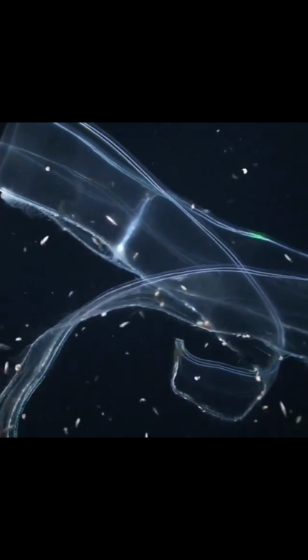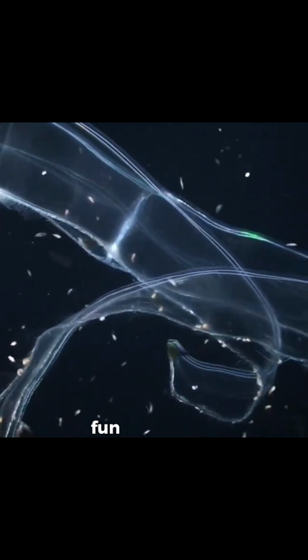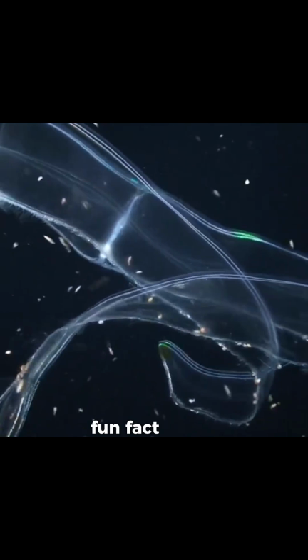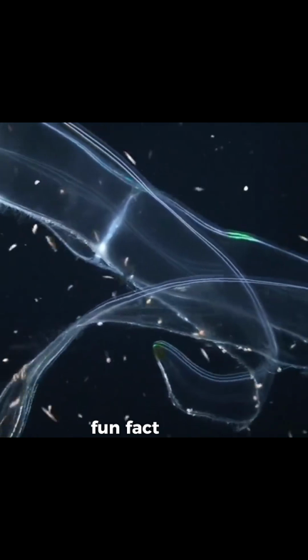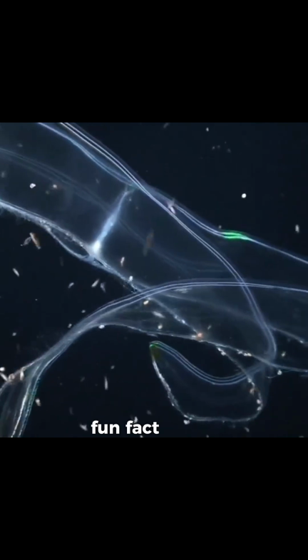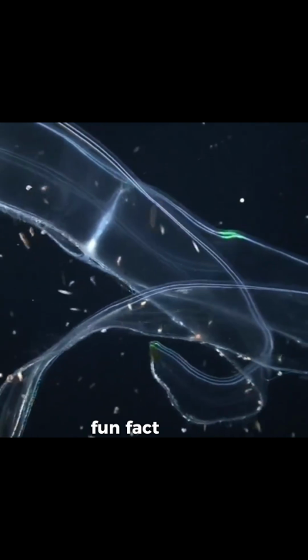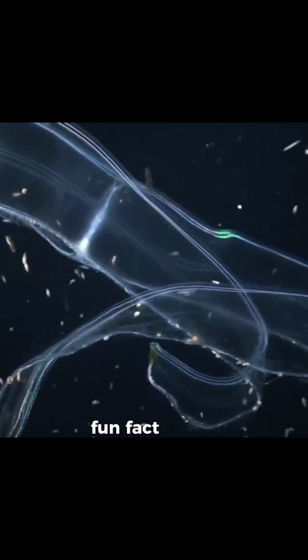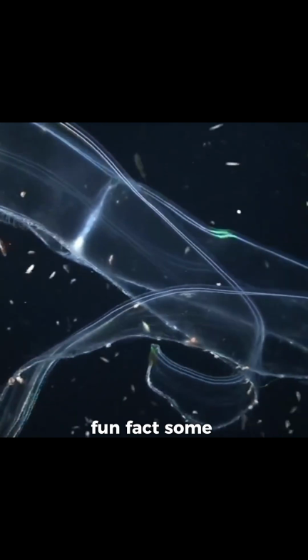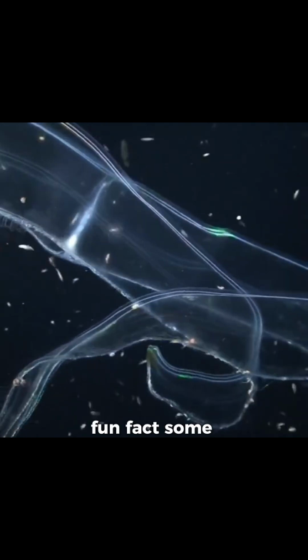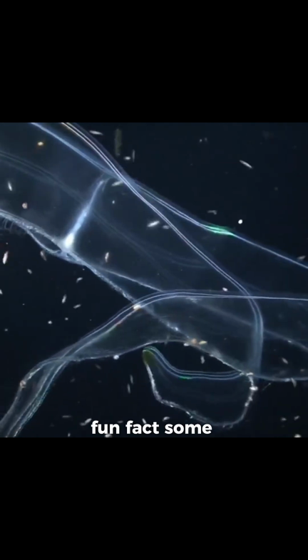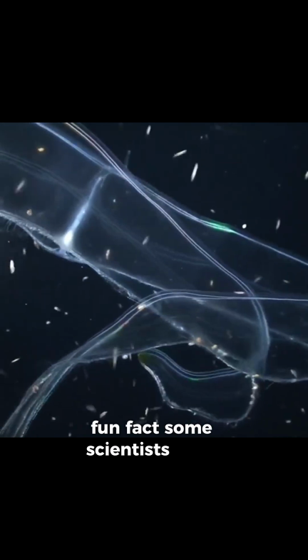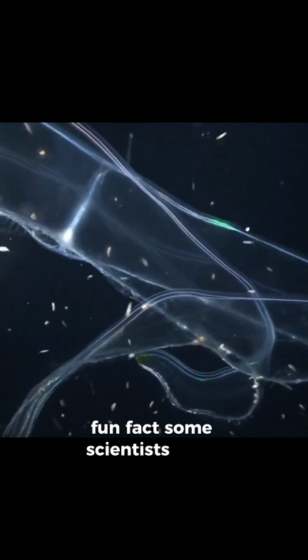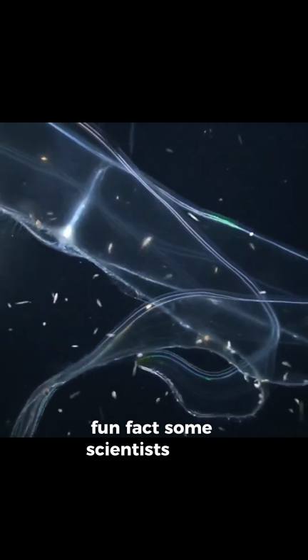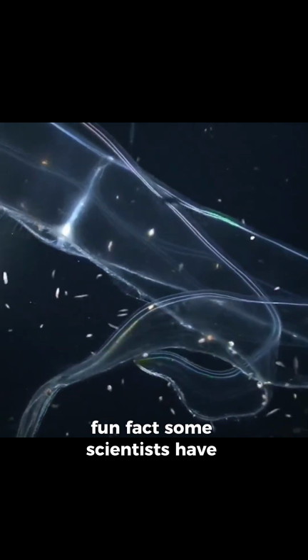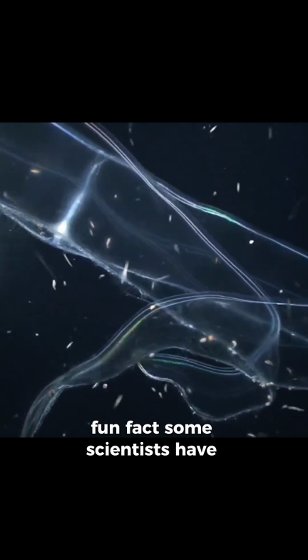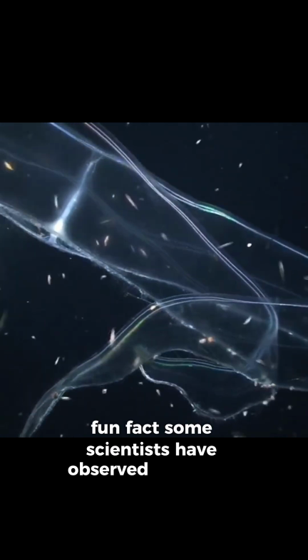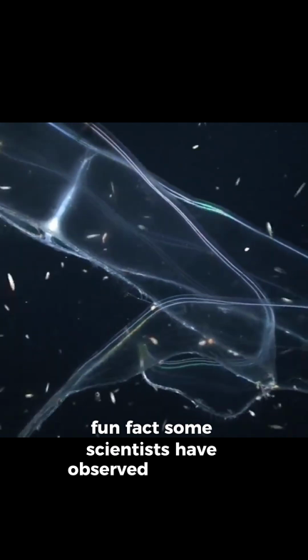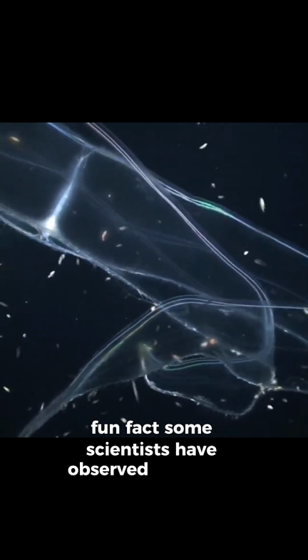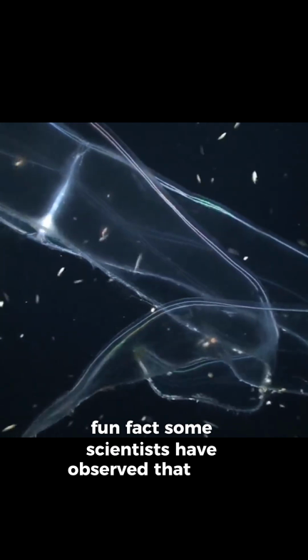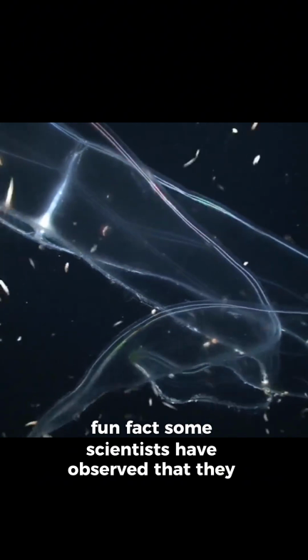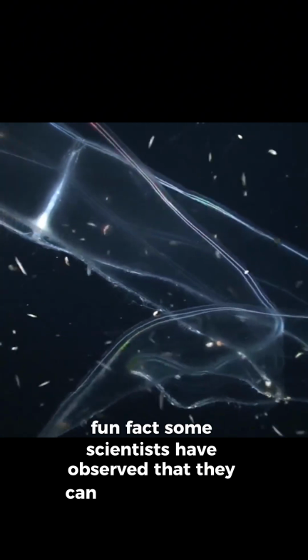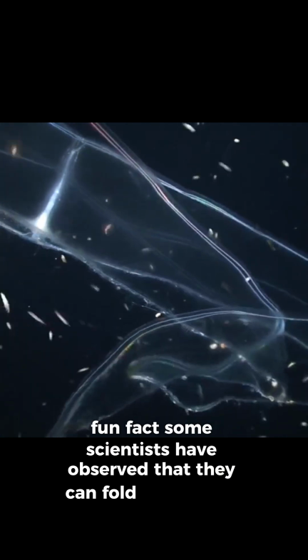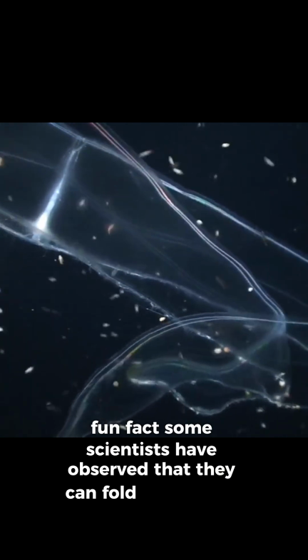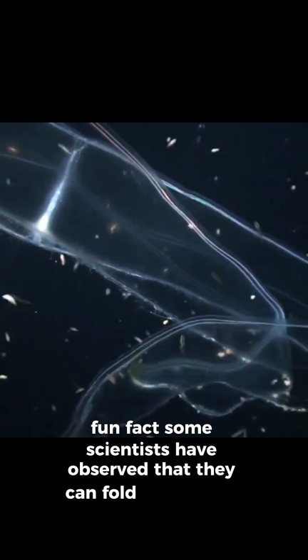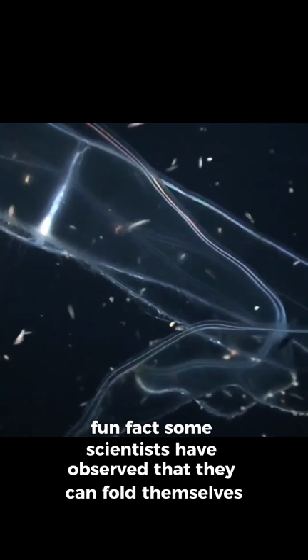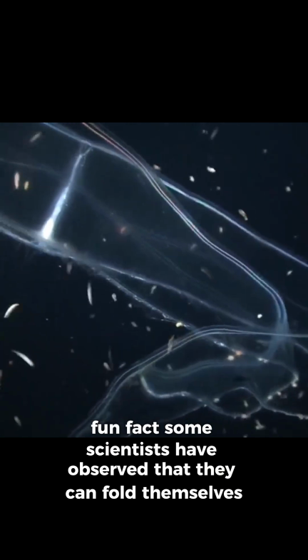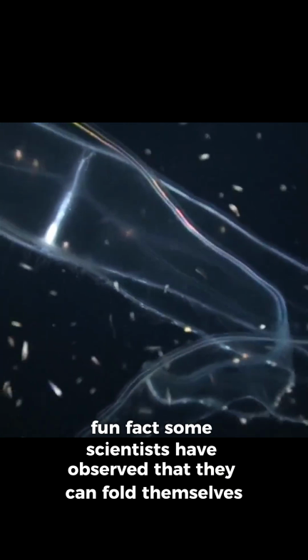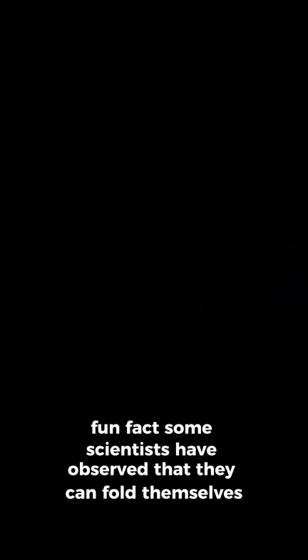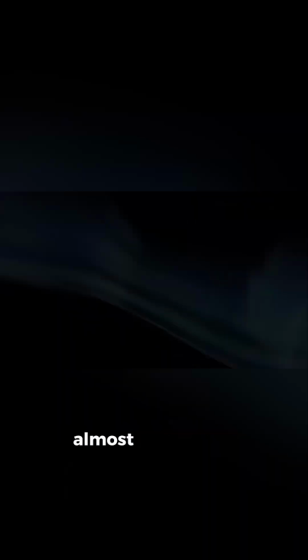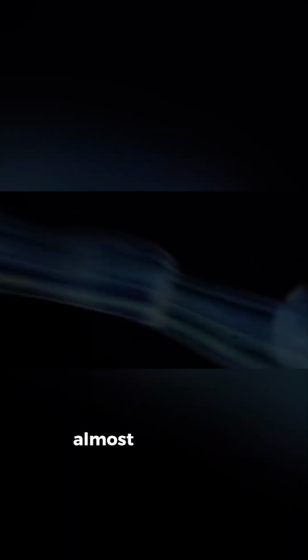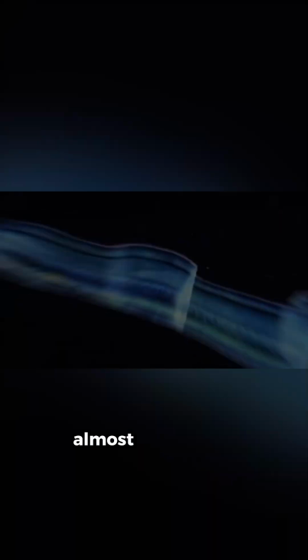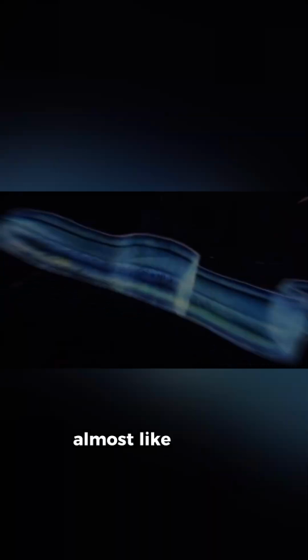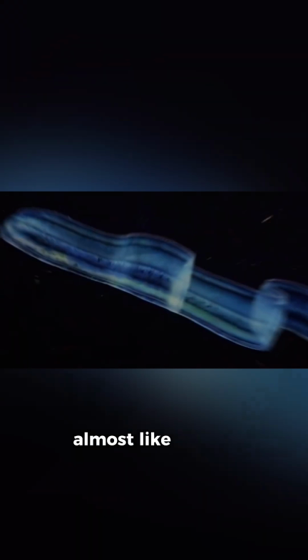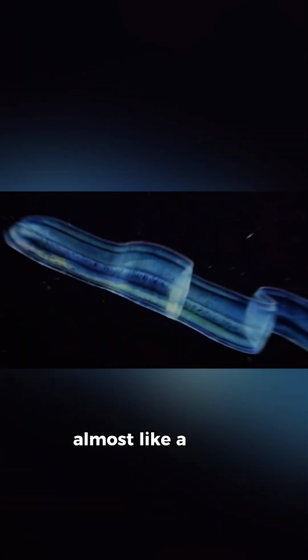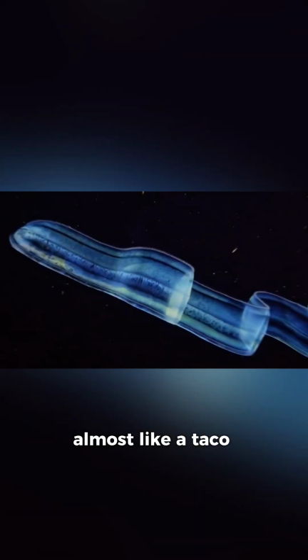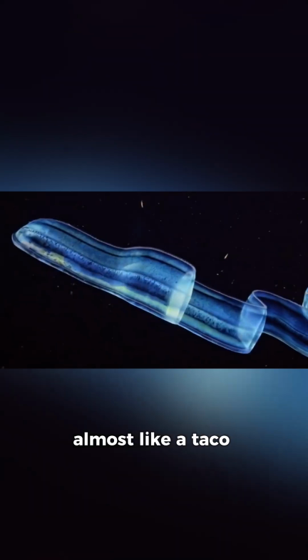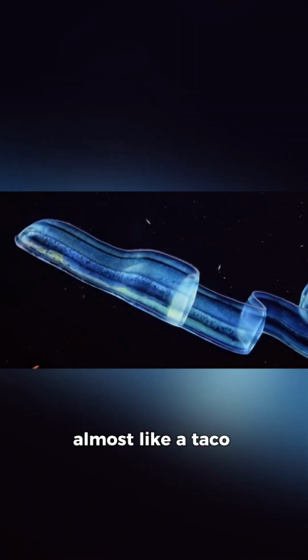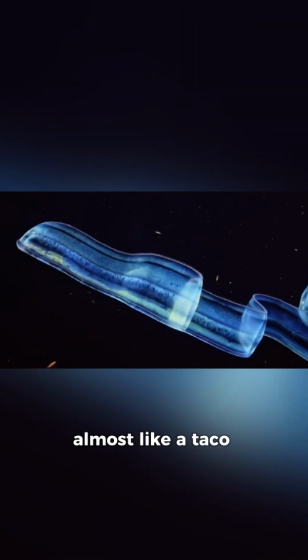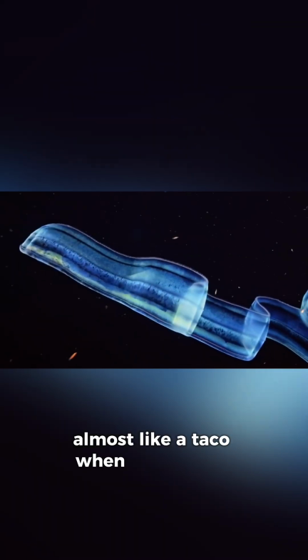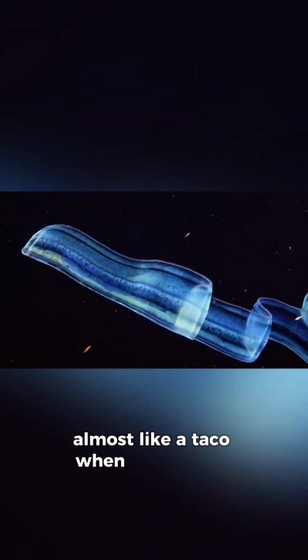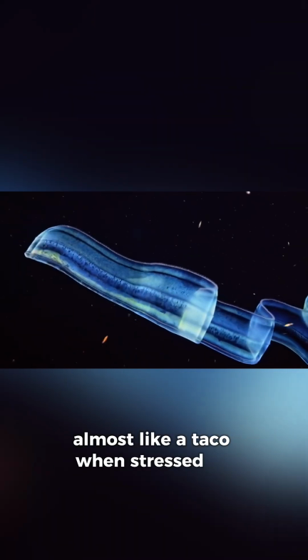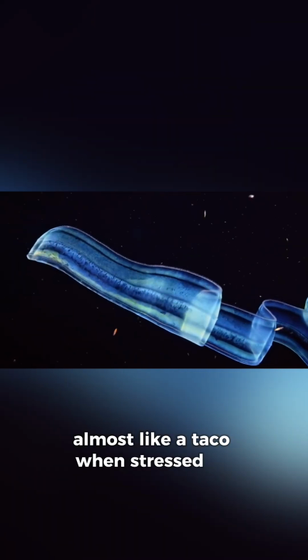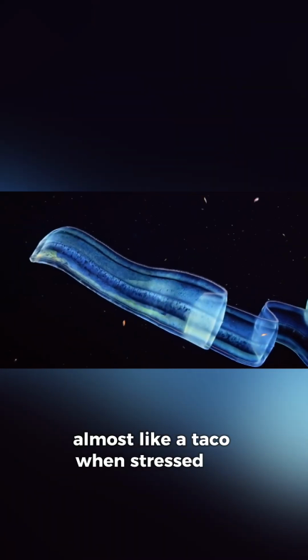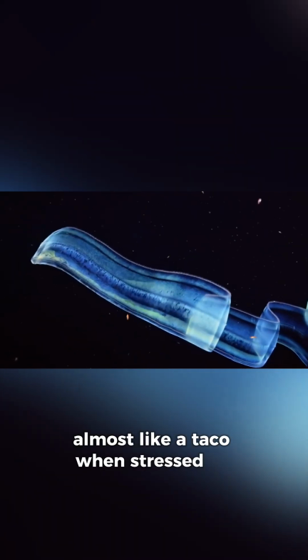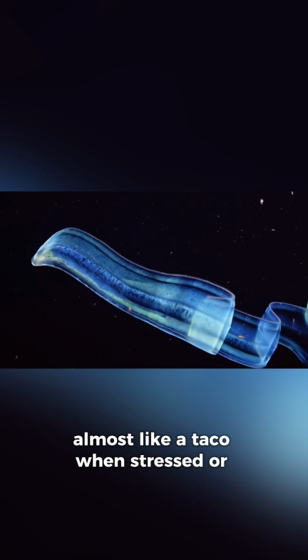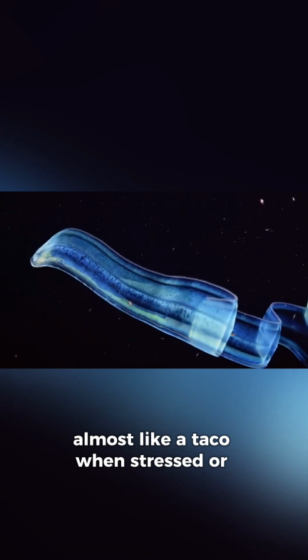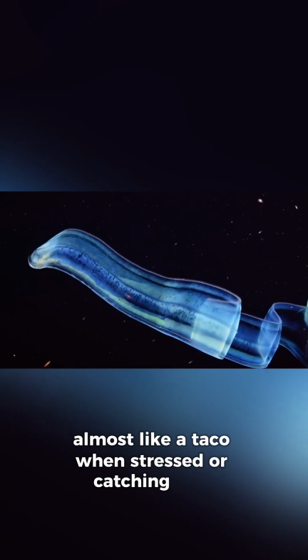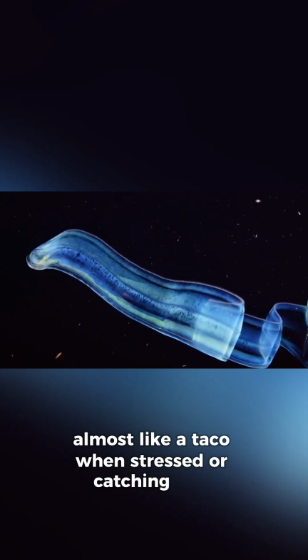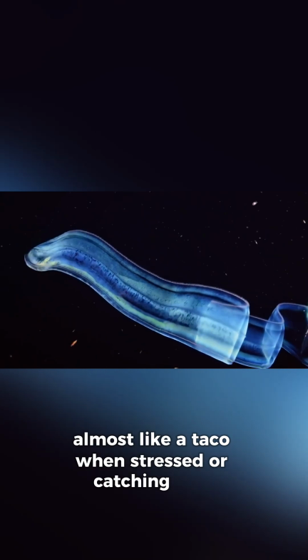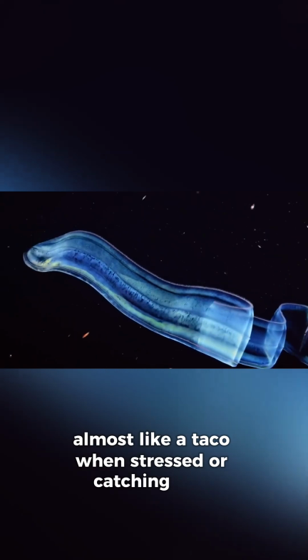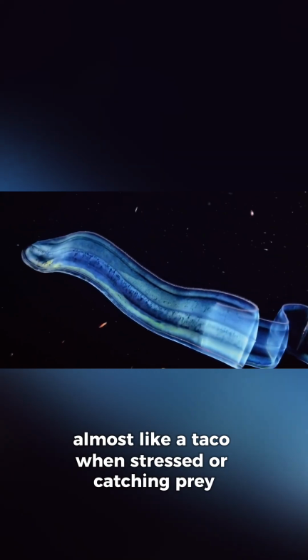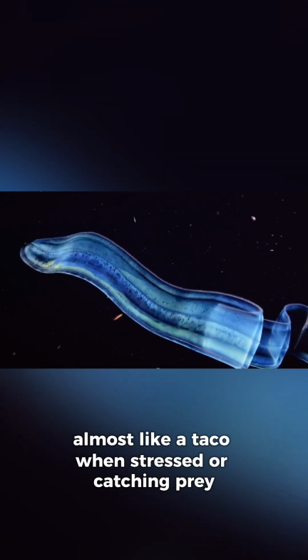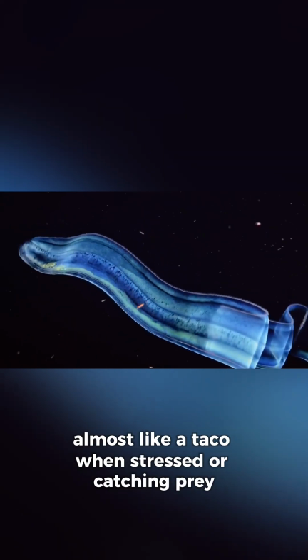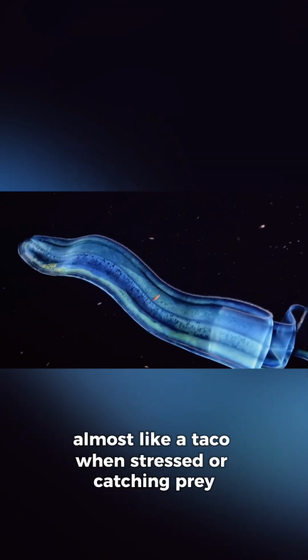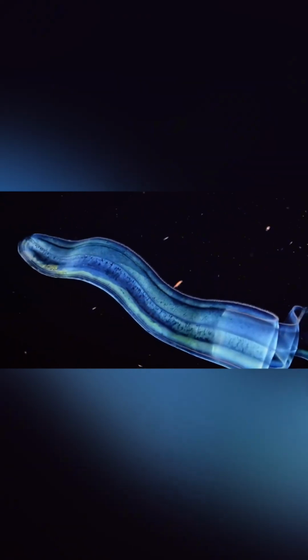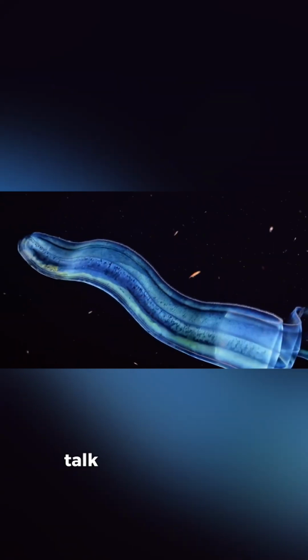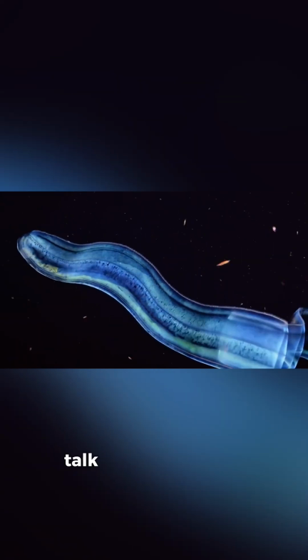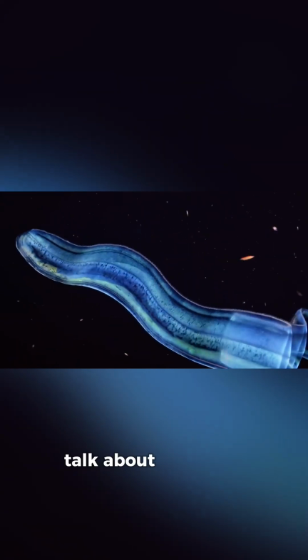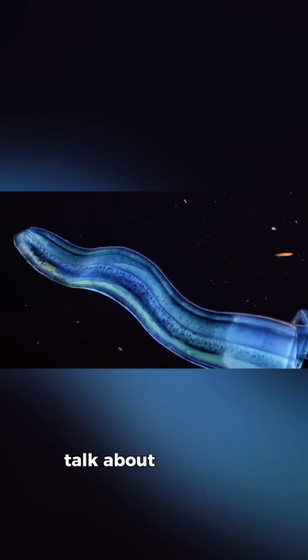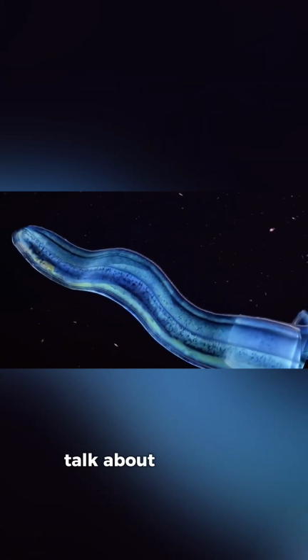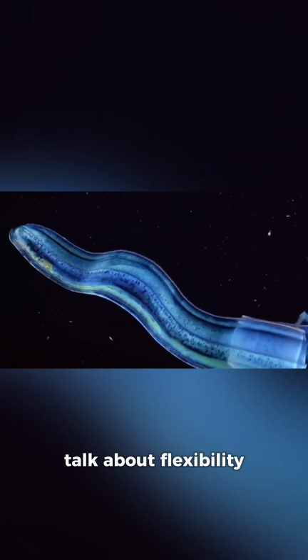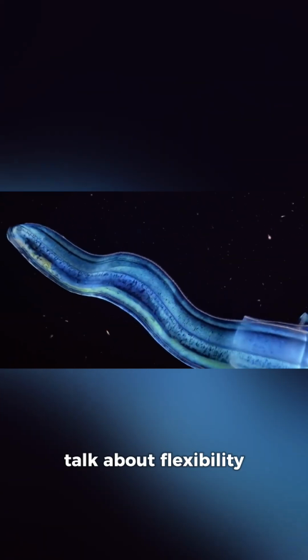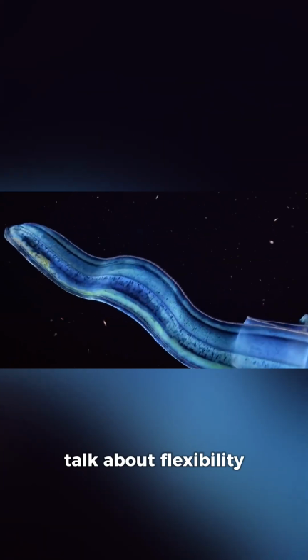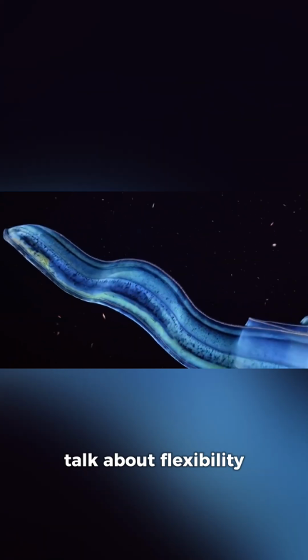Fun fact: some scientists have observed that they can fold themselves almost like a taco when stressed or catching prey. Talk about flexibility.